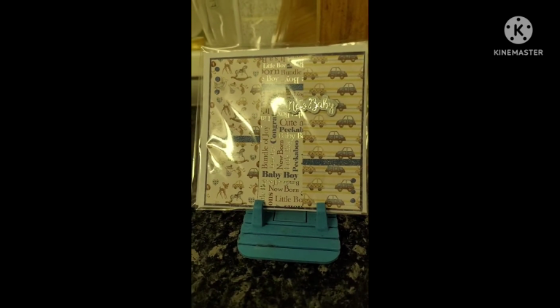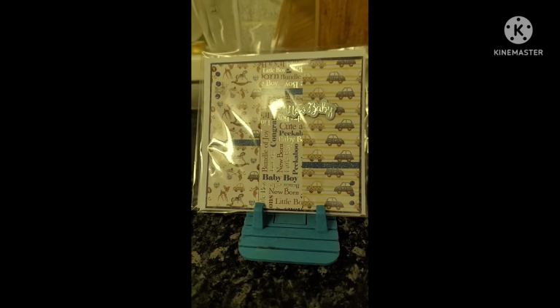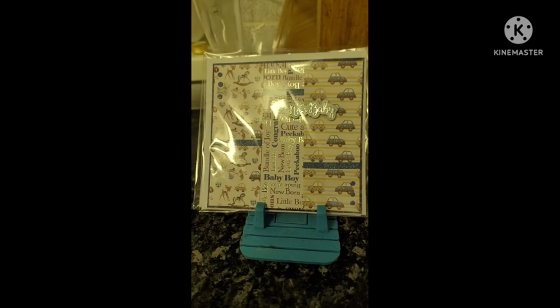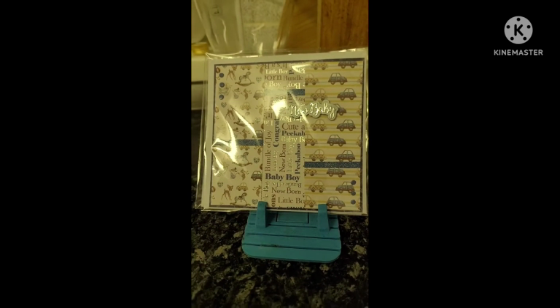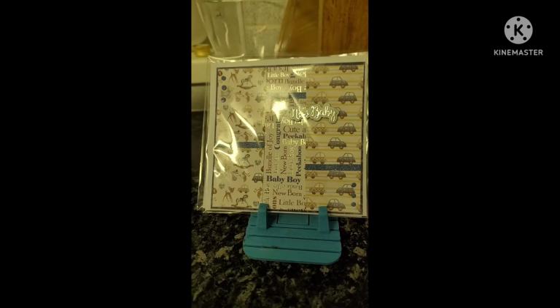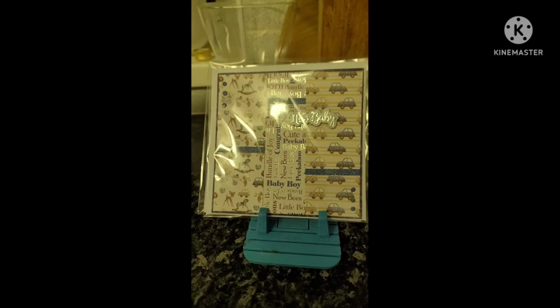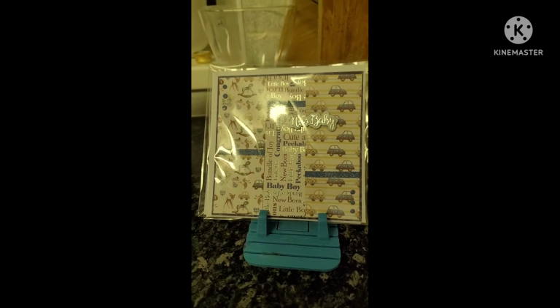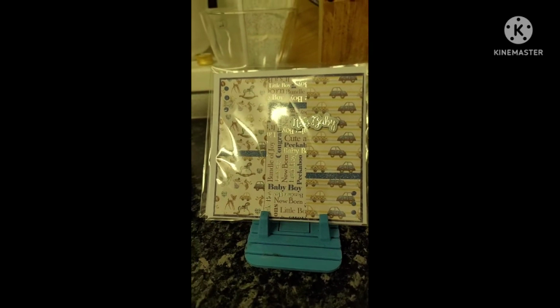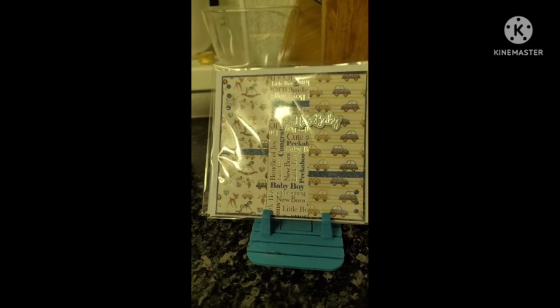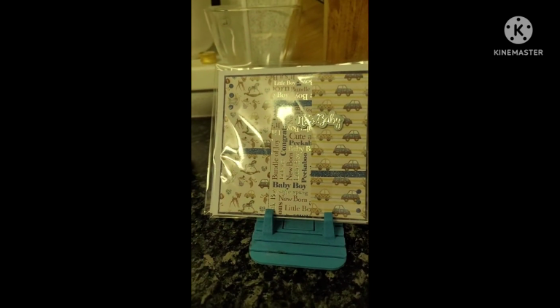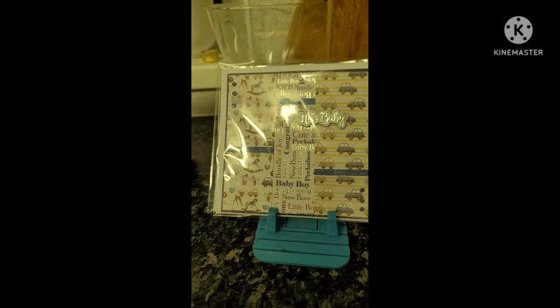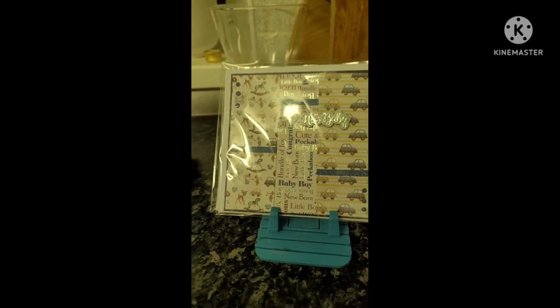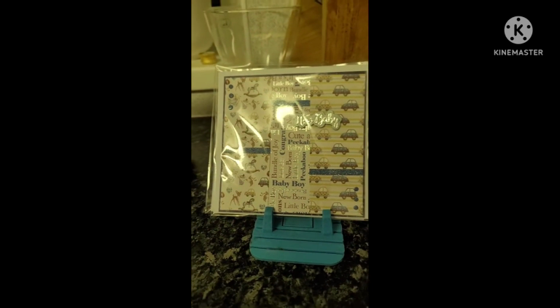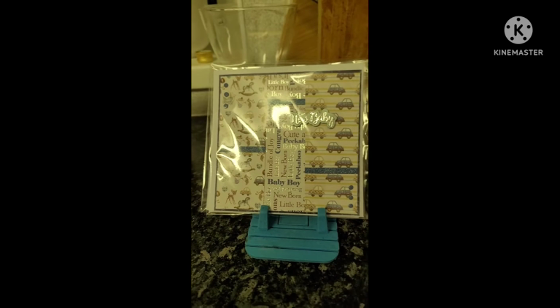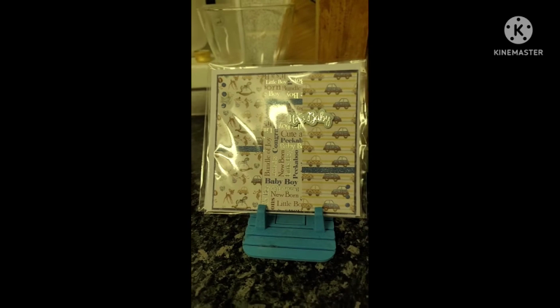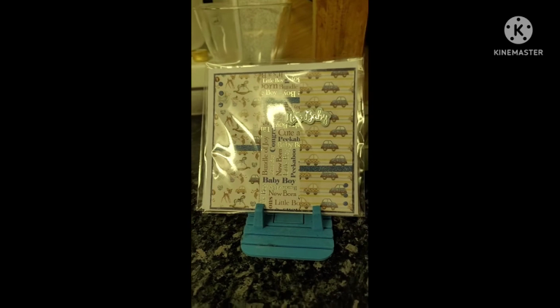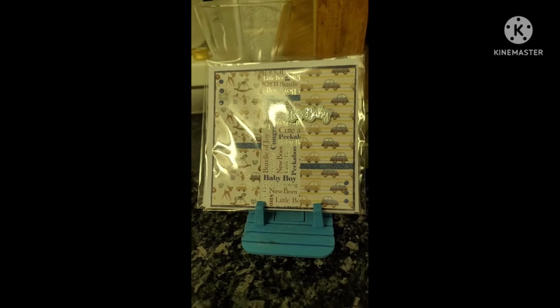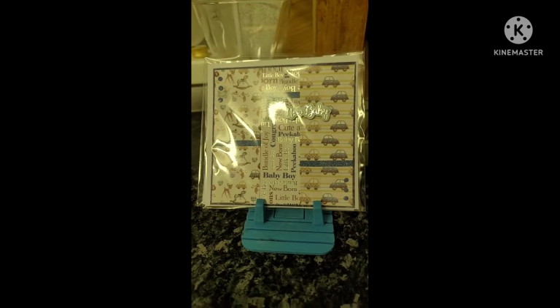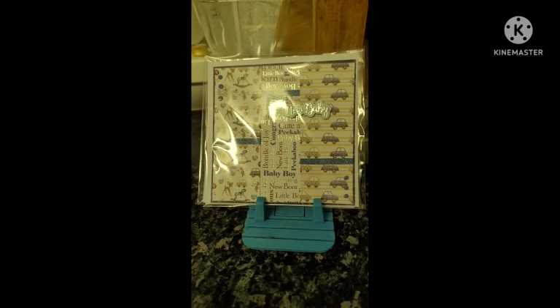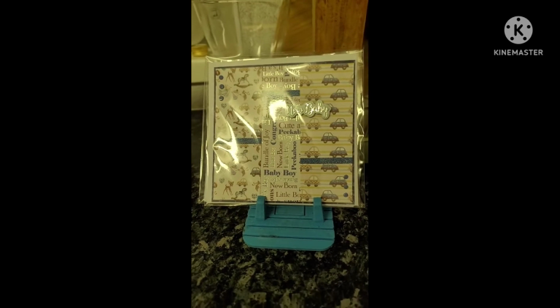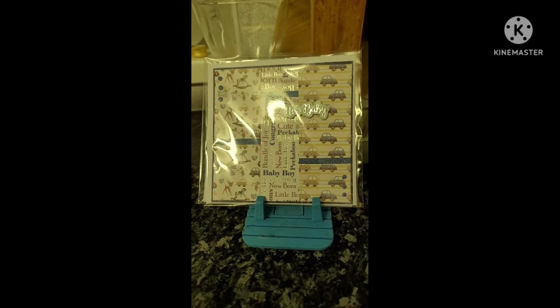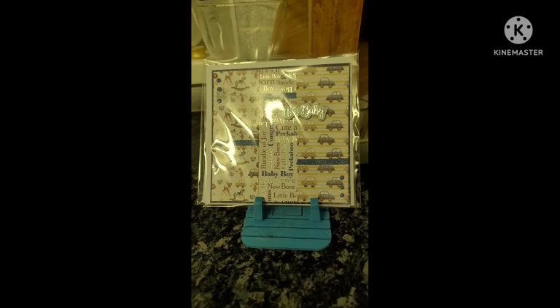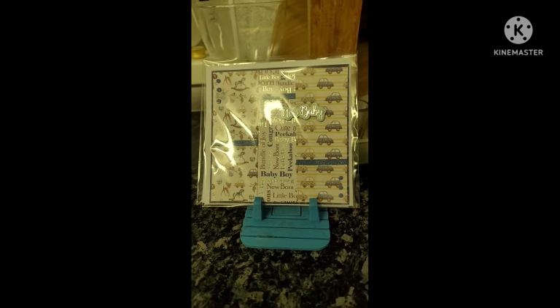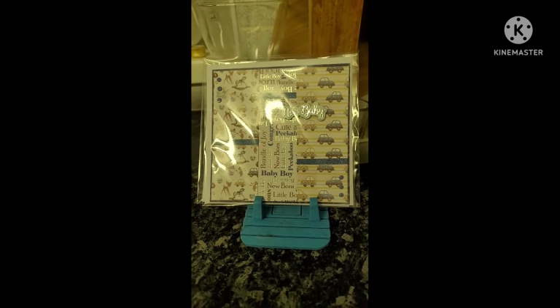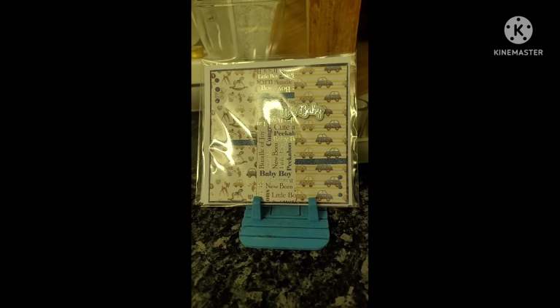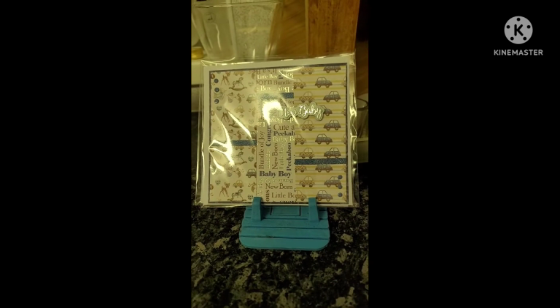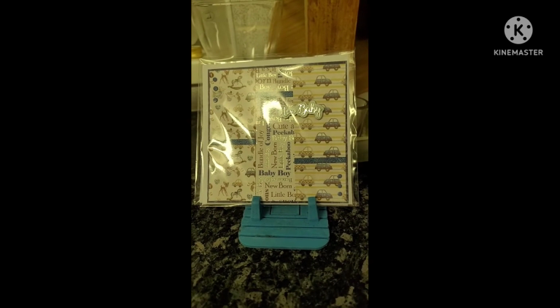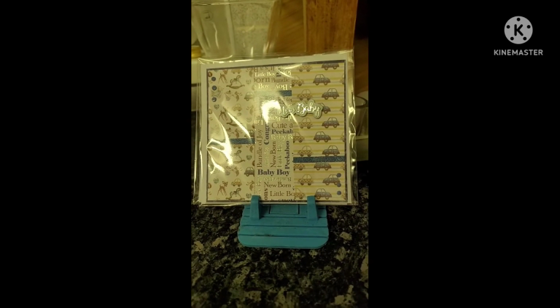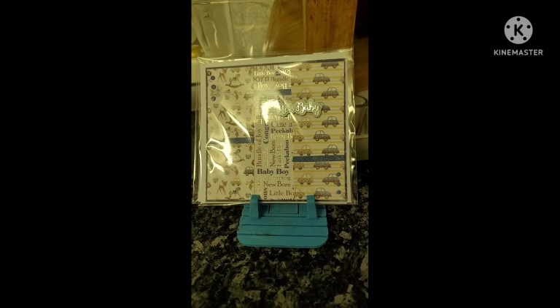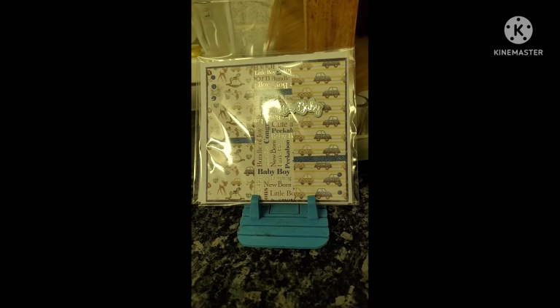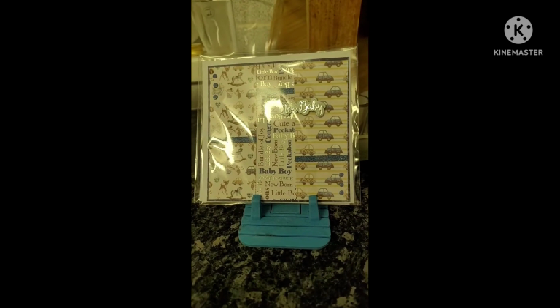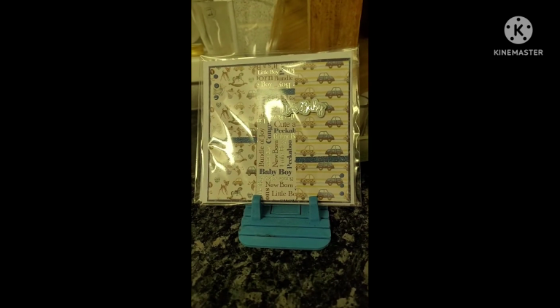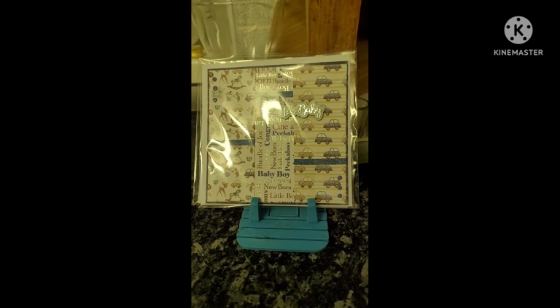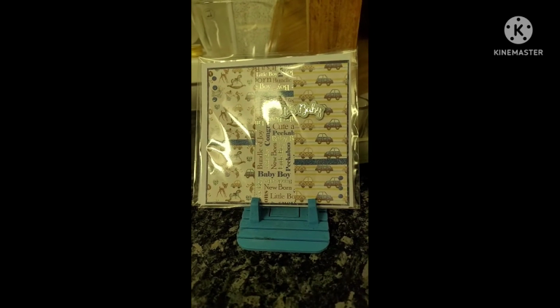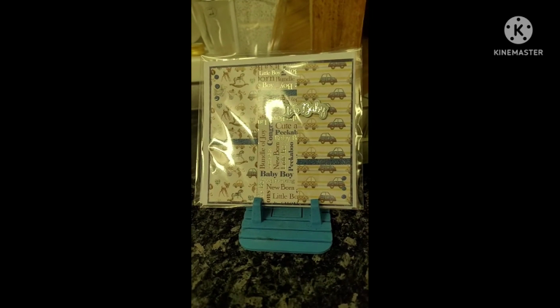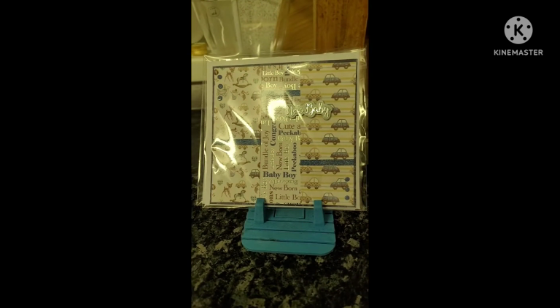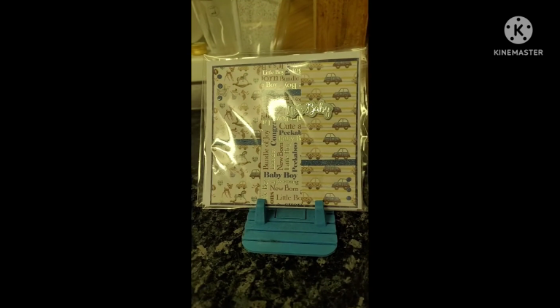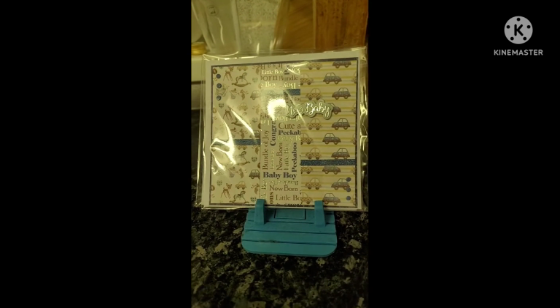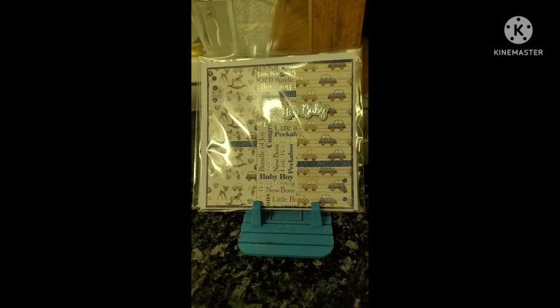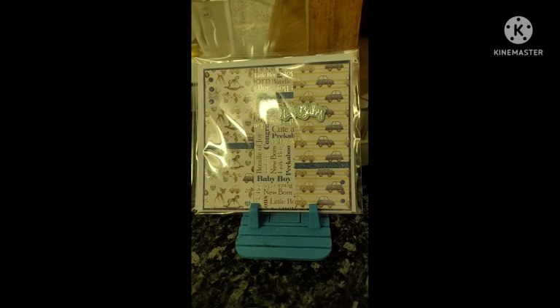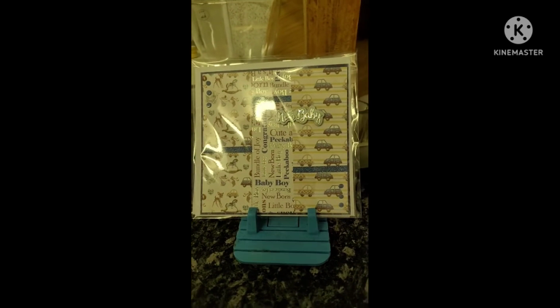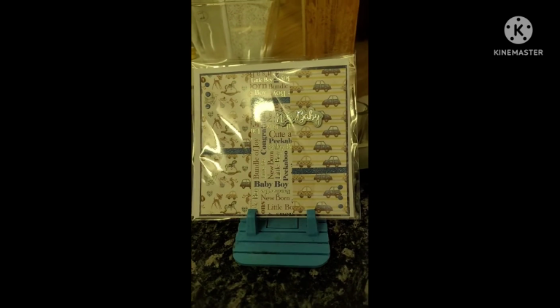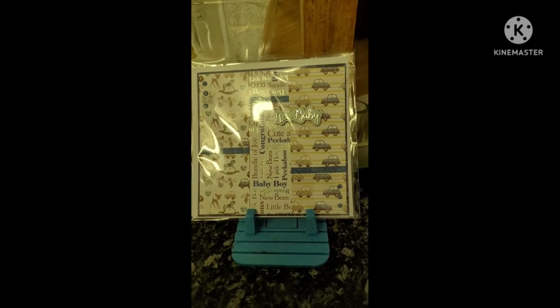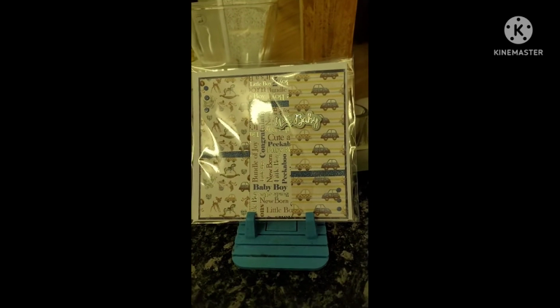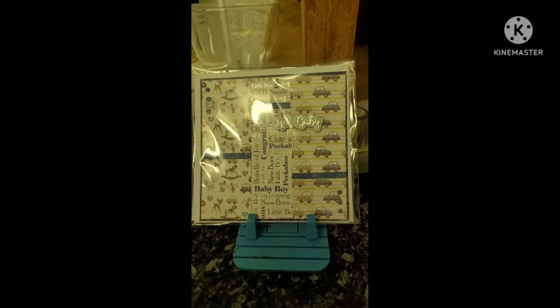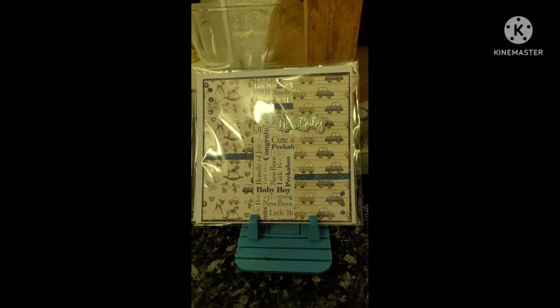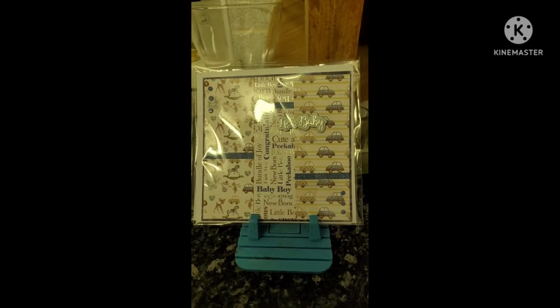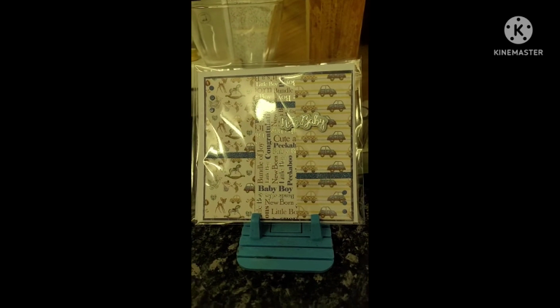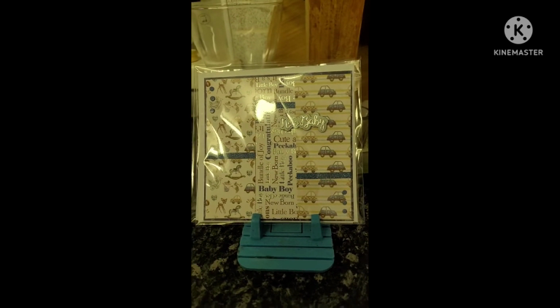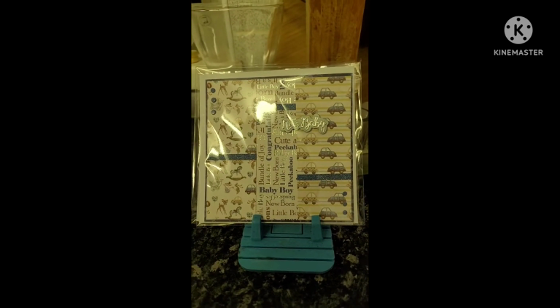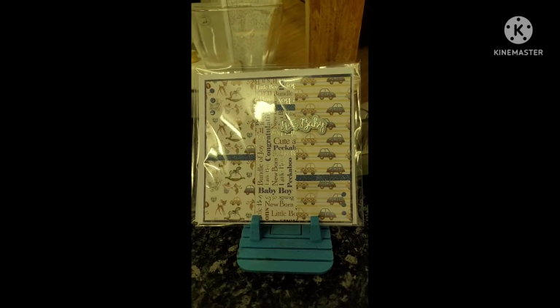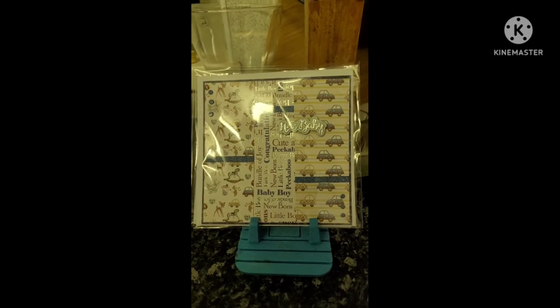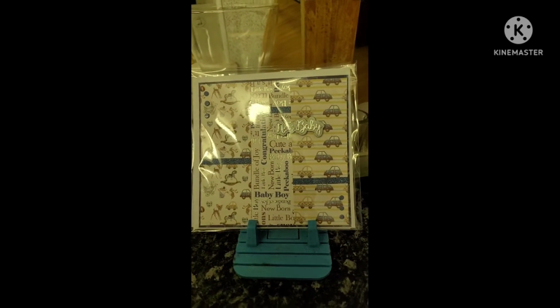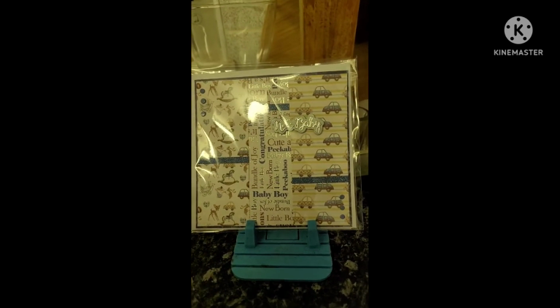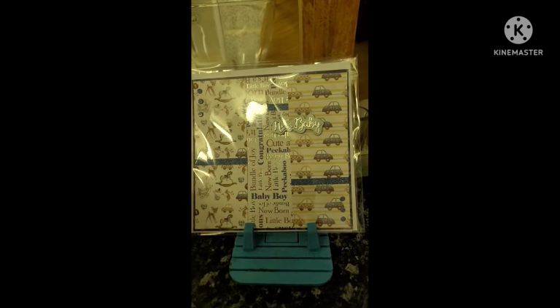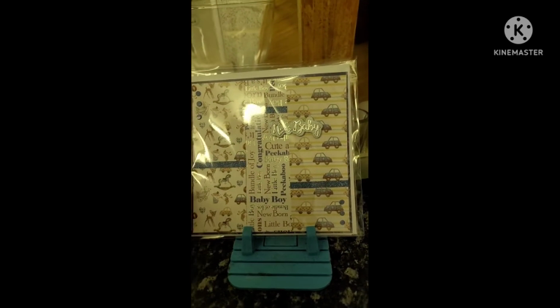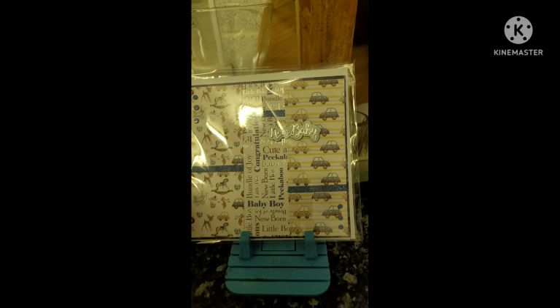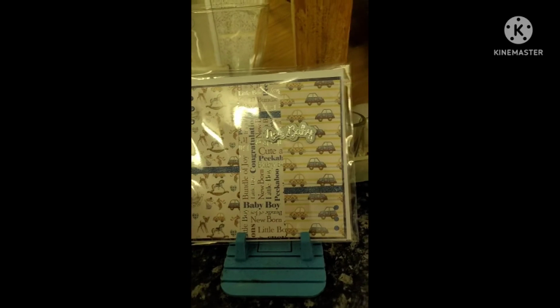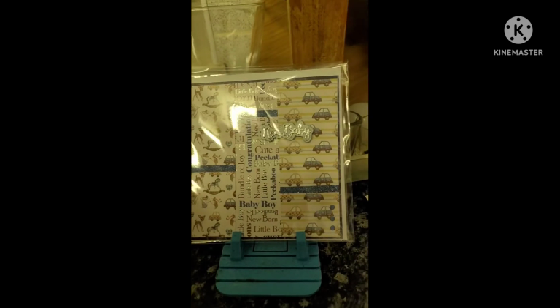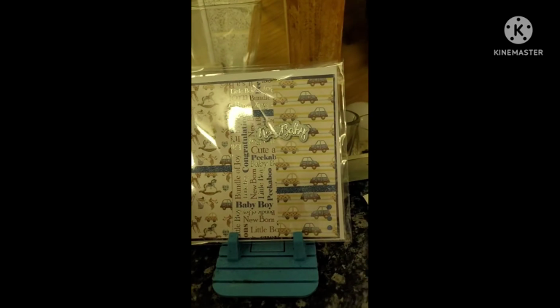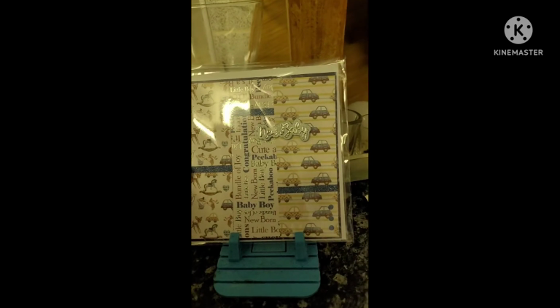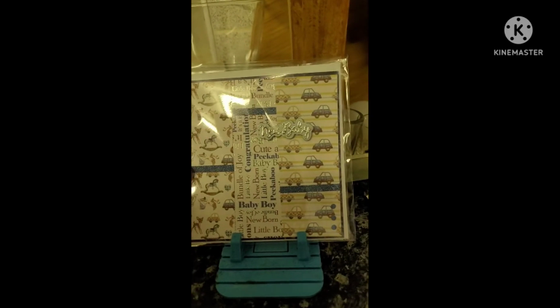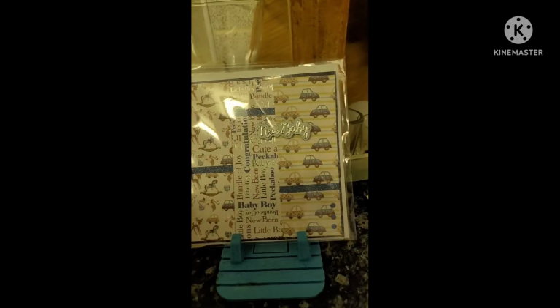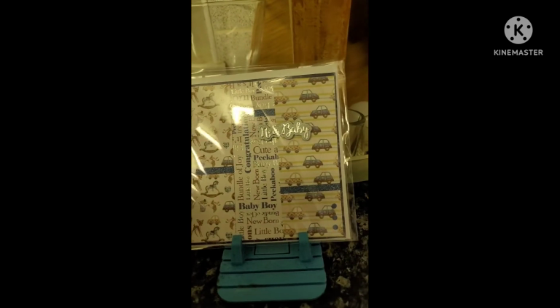It's important to know first that they actually want to sell handmade cards. Don't try and force something on them that they don't want.